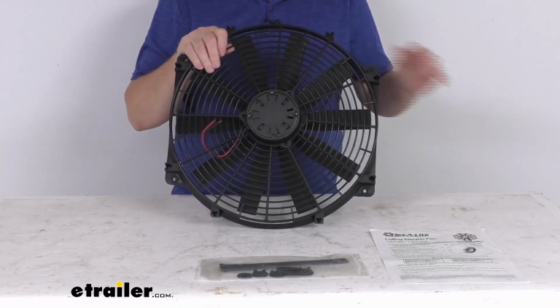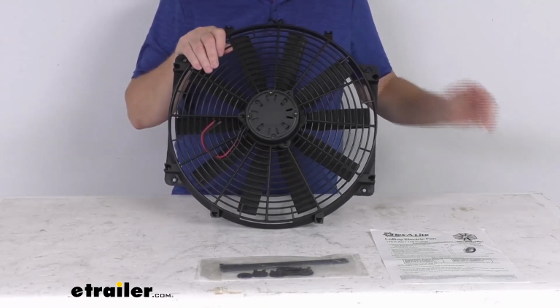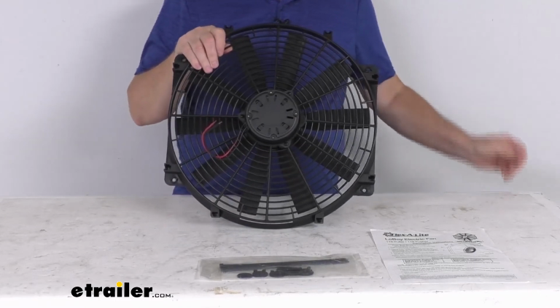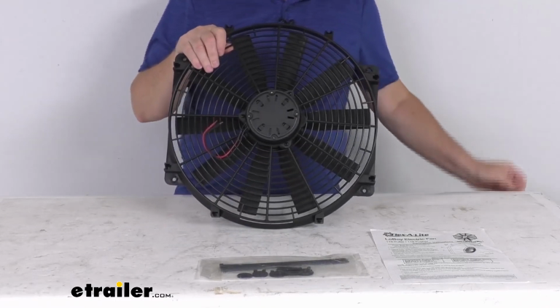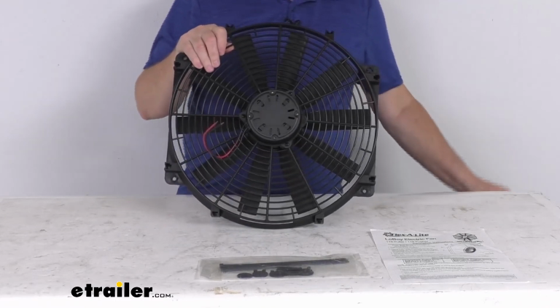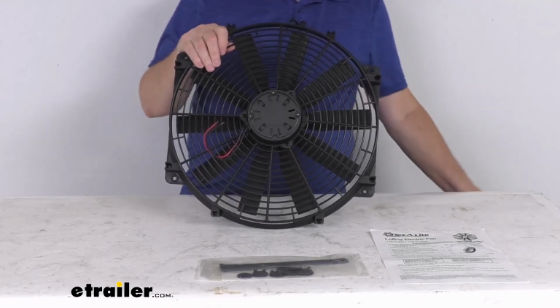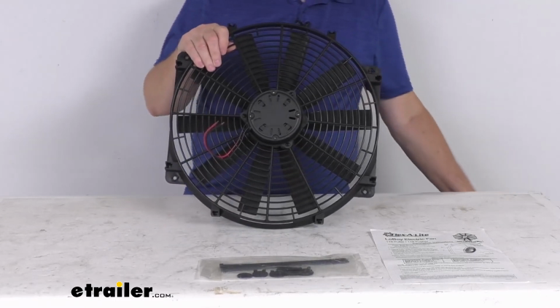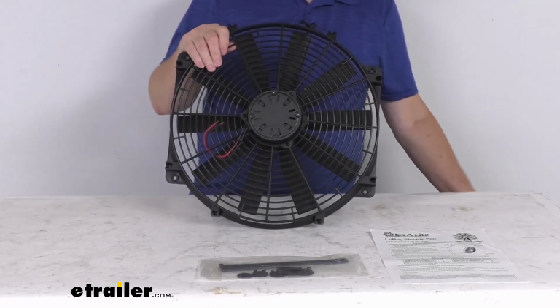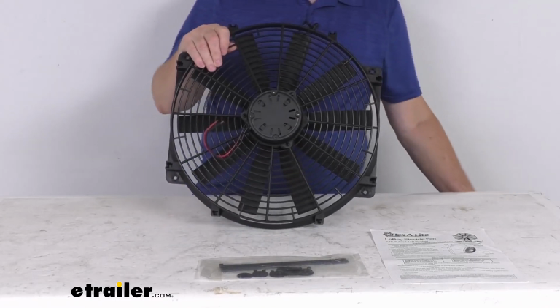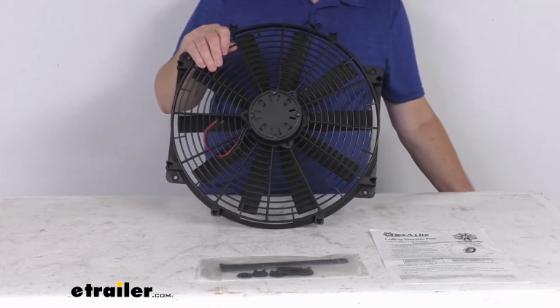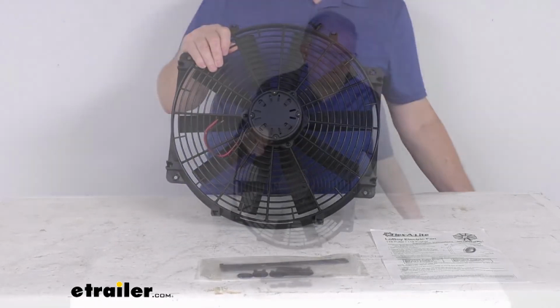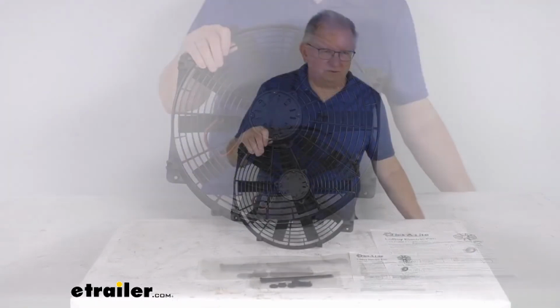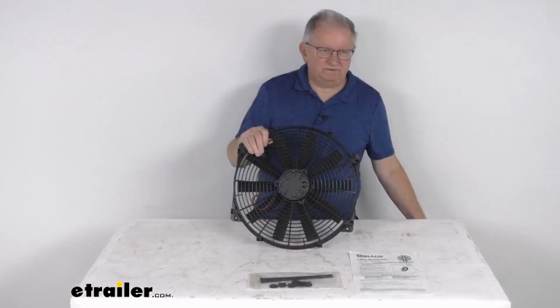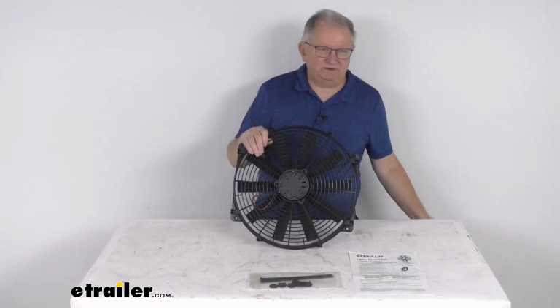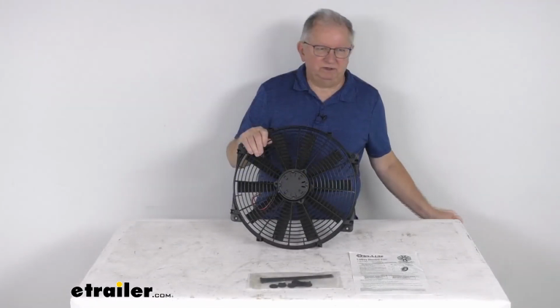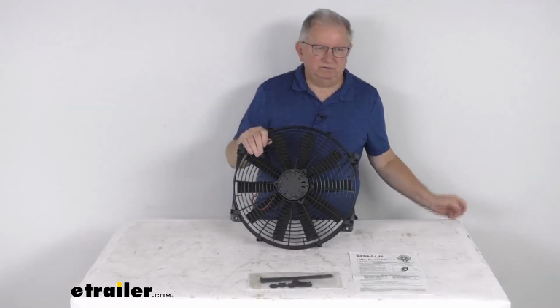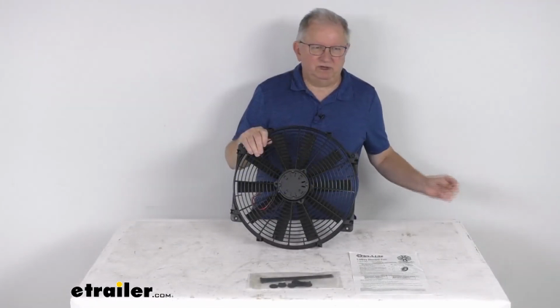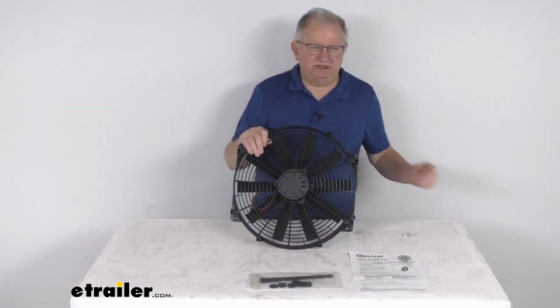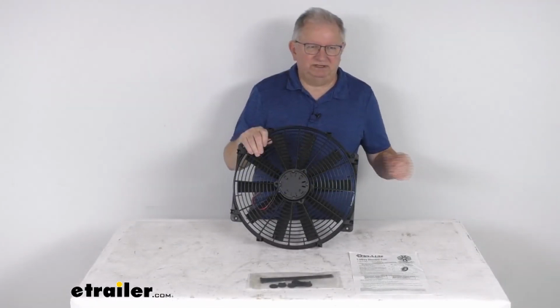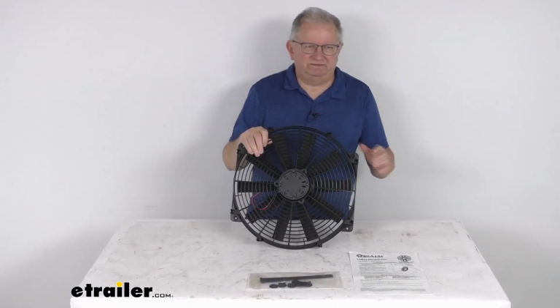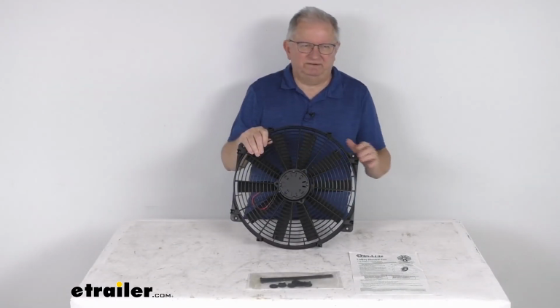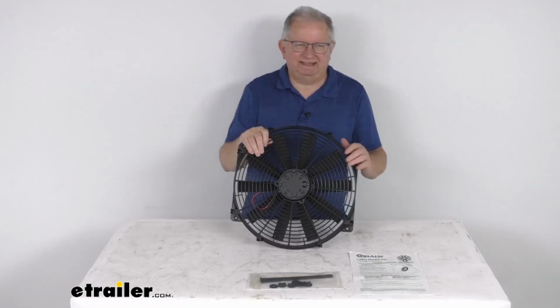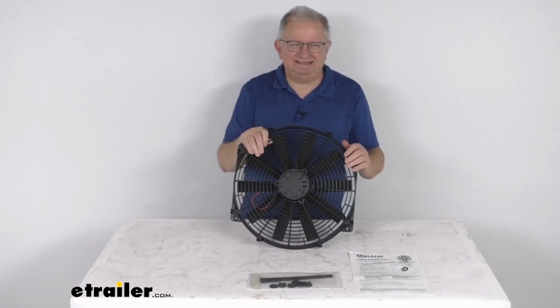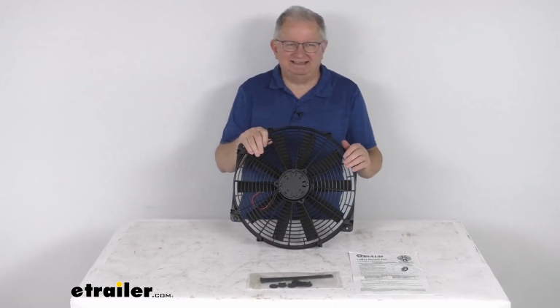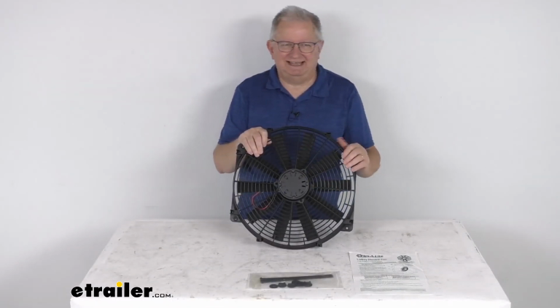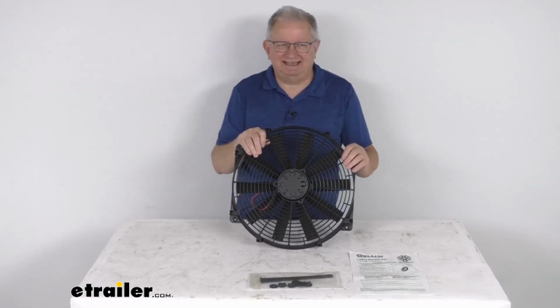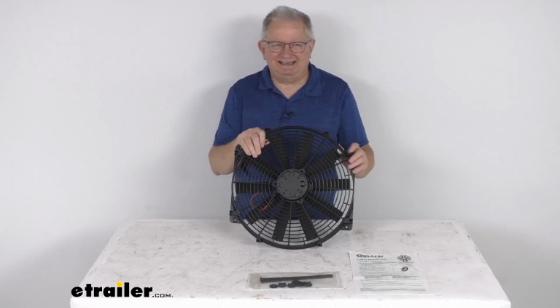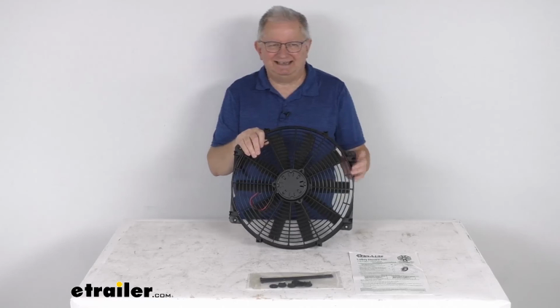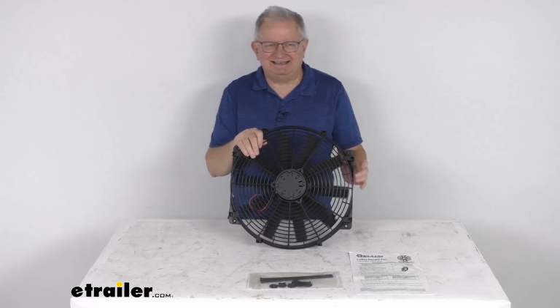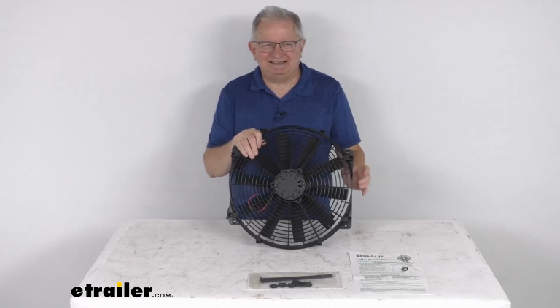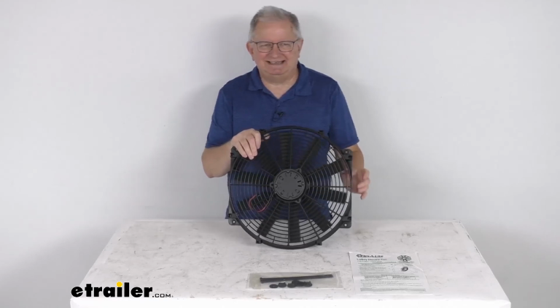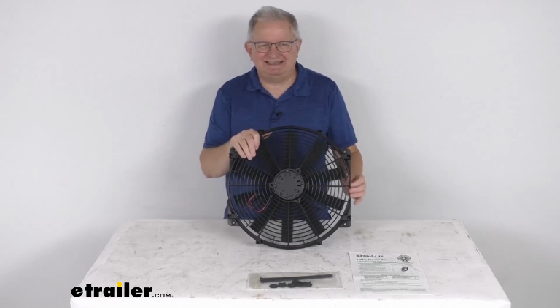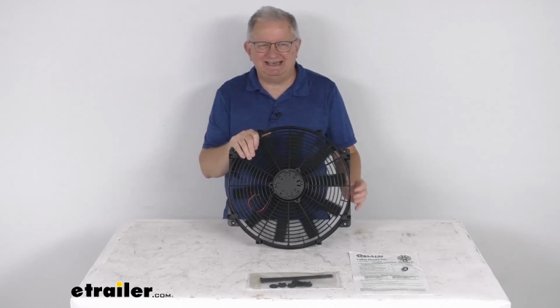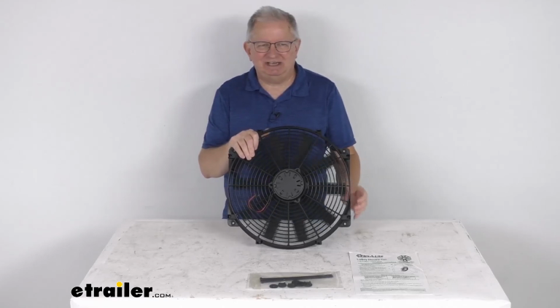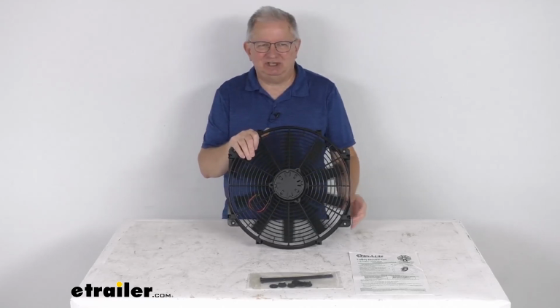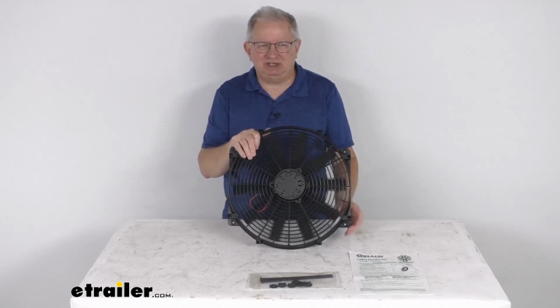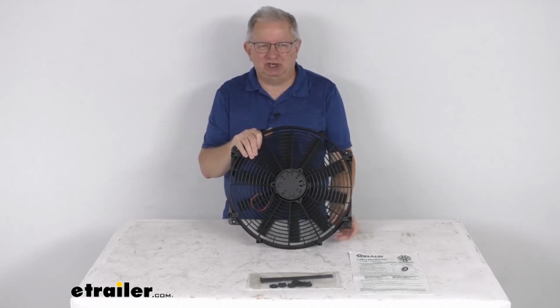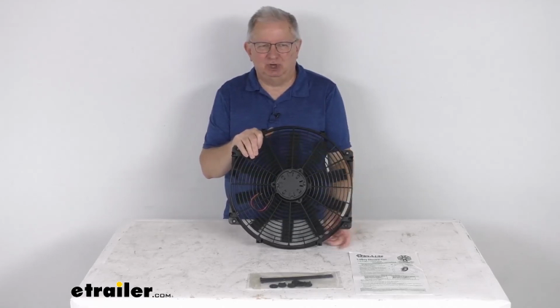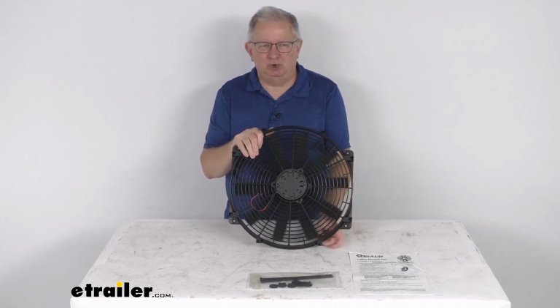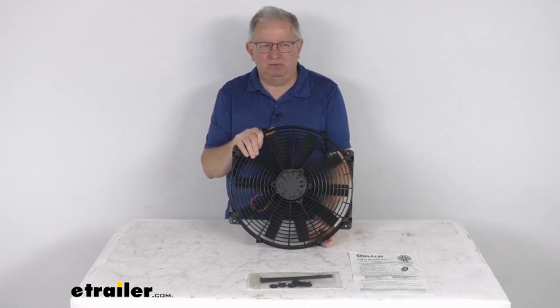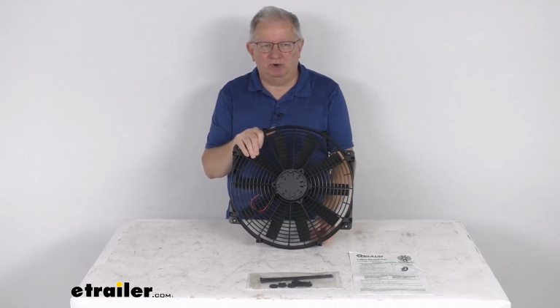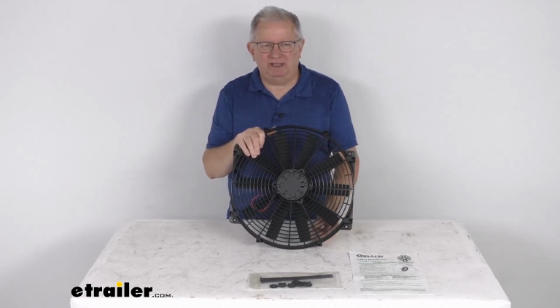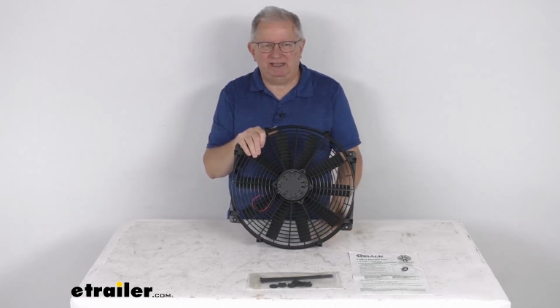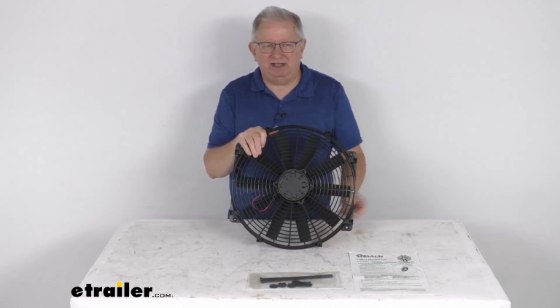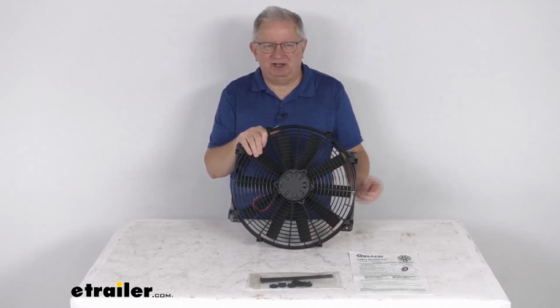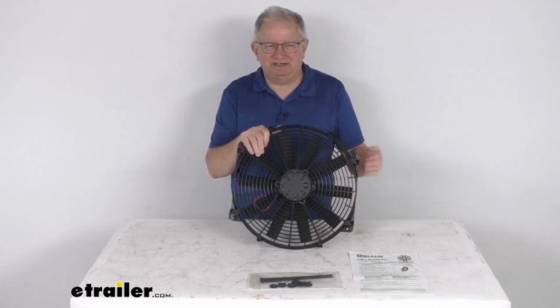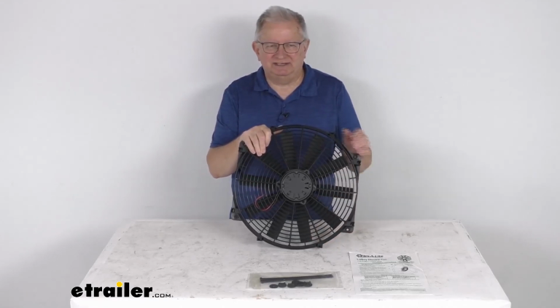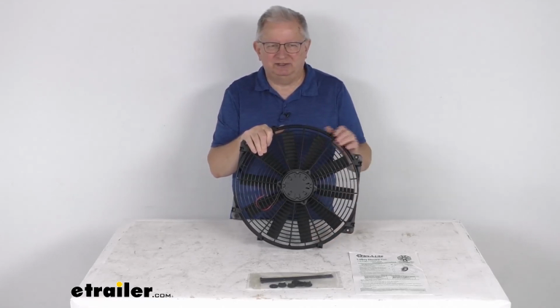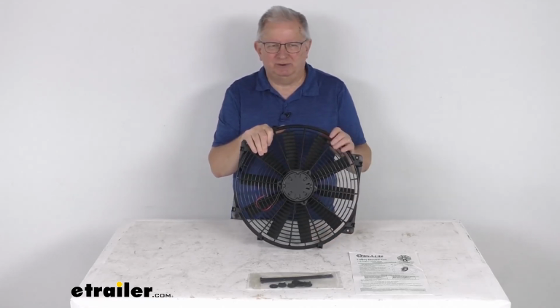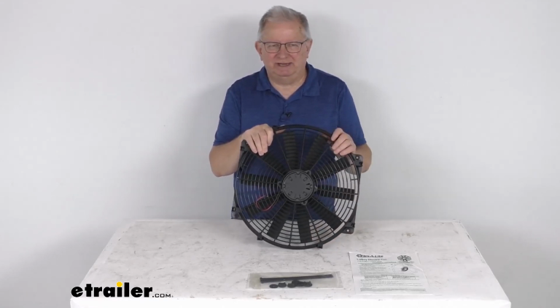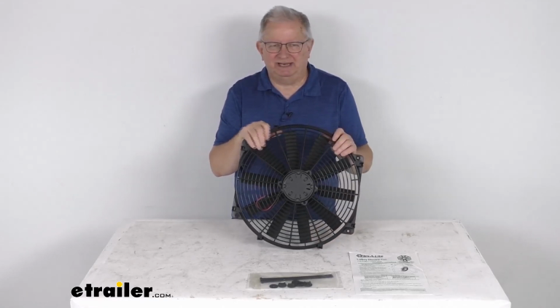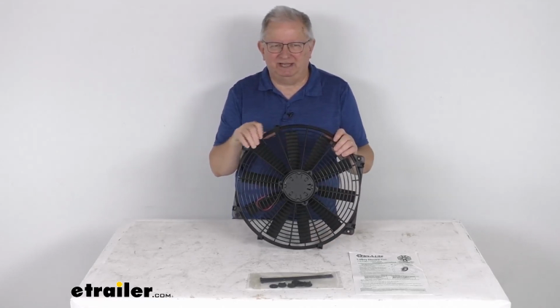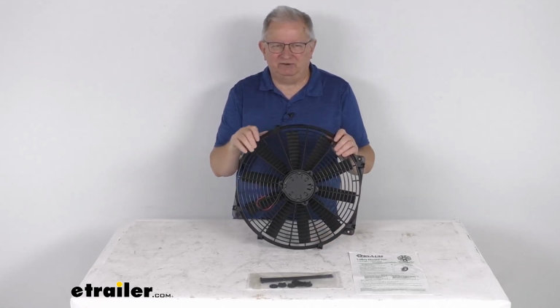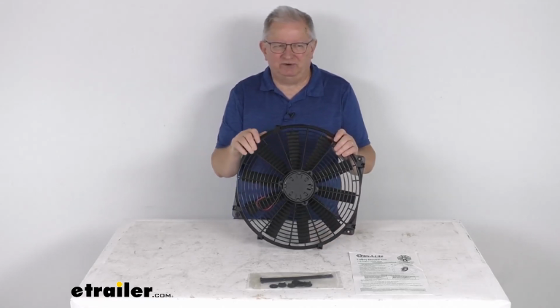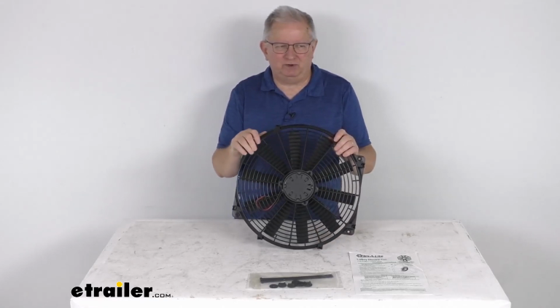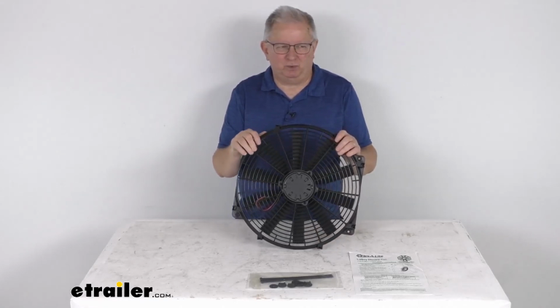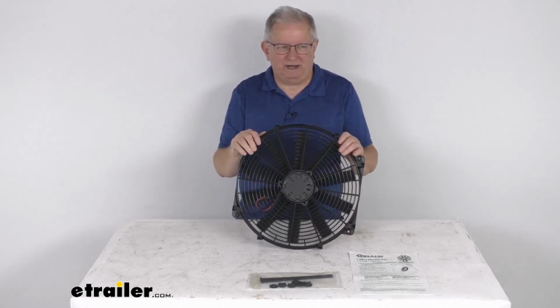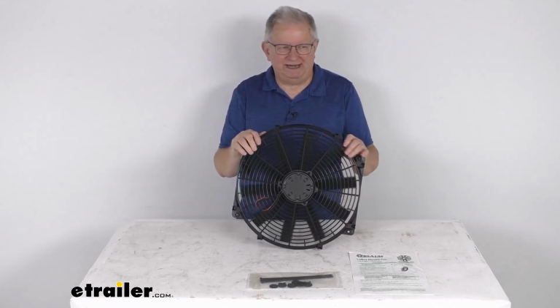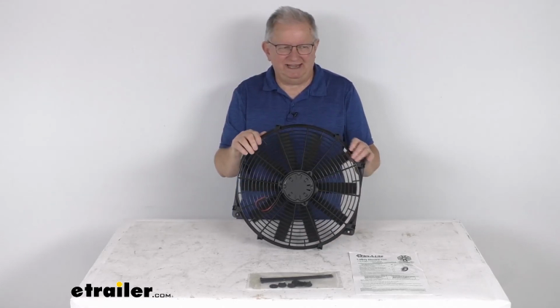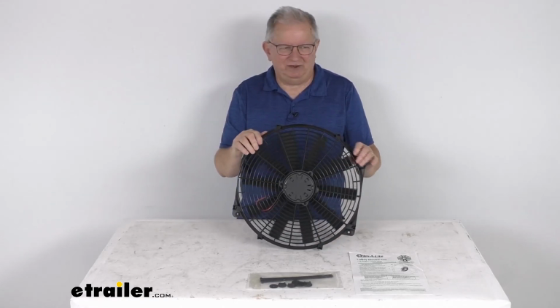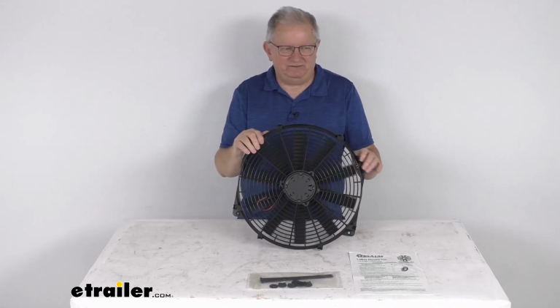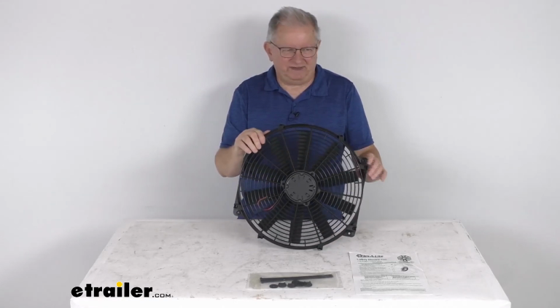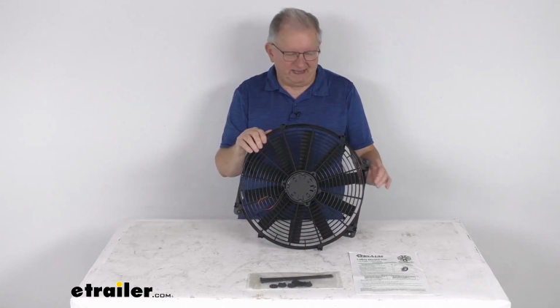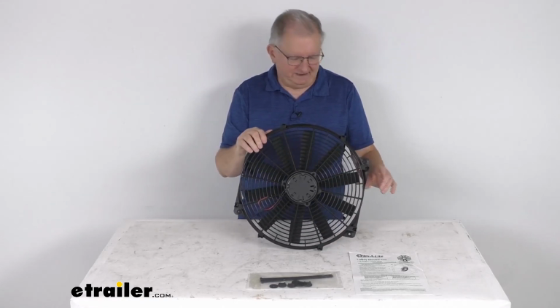That should do it for the review on the Flexalite 16-inch Lowboy Auxiliary Electric Radiator Fan.